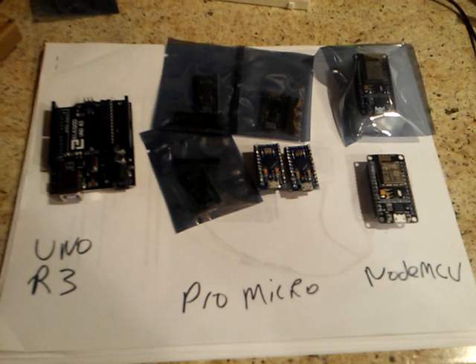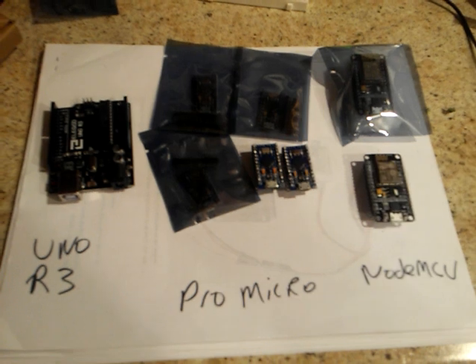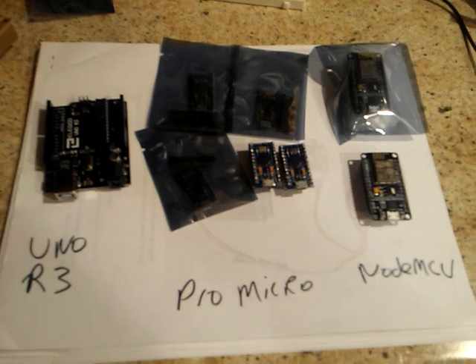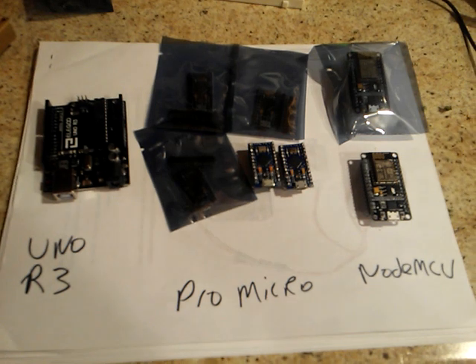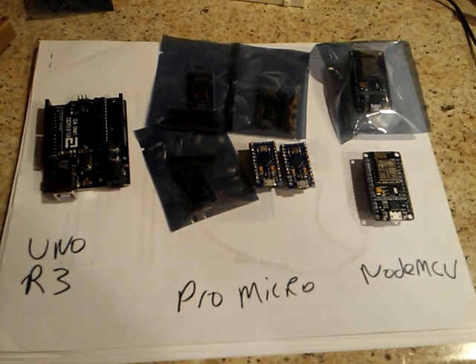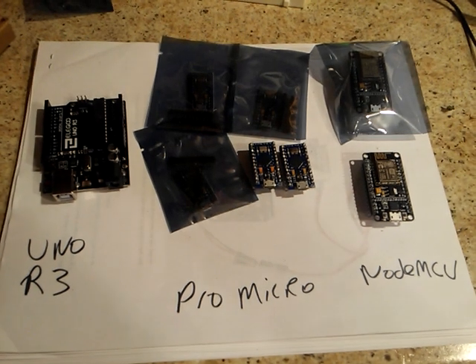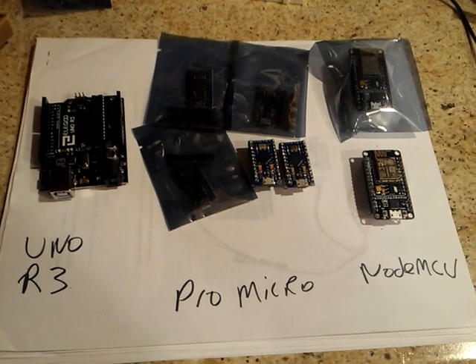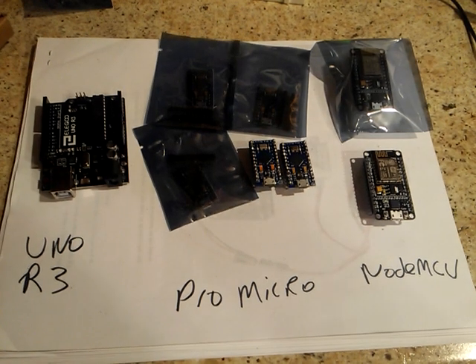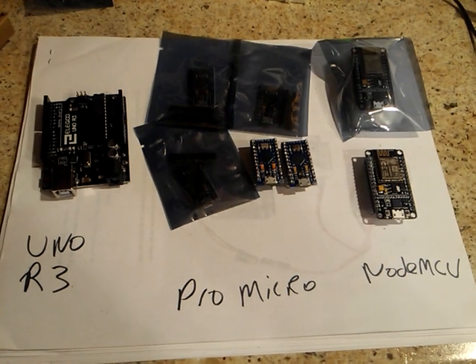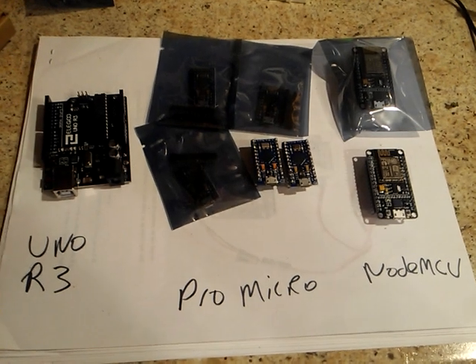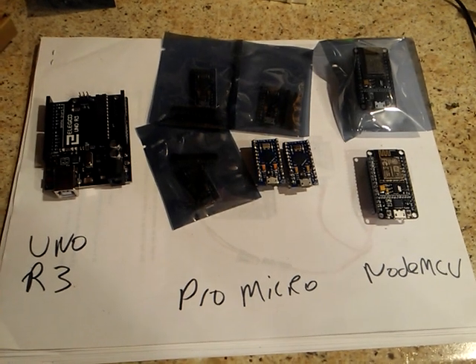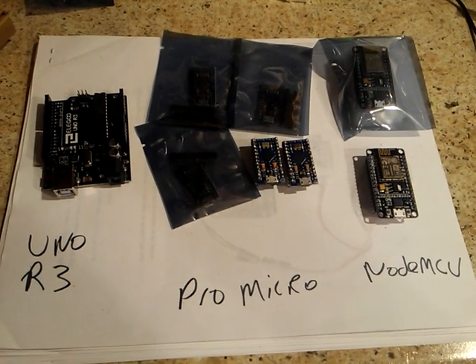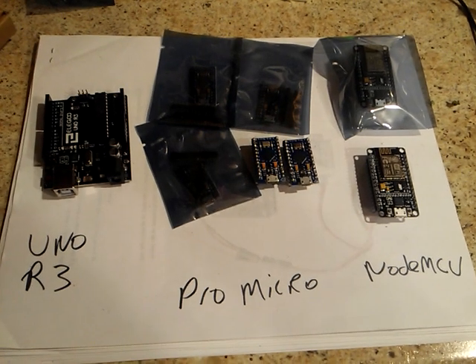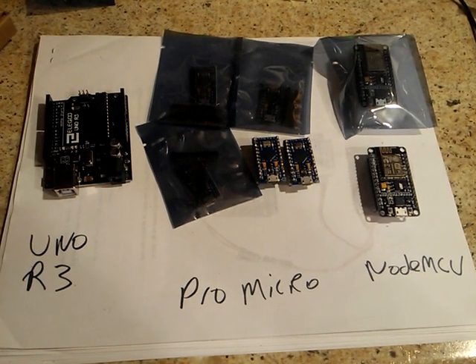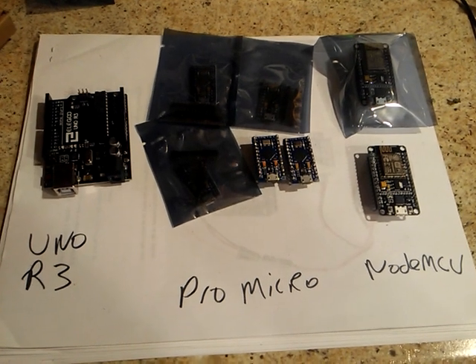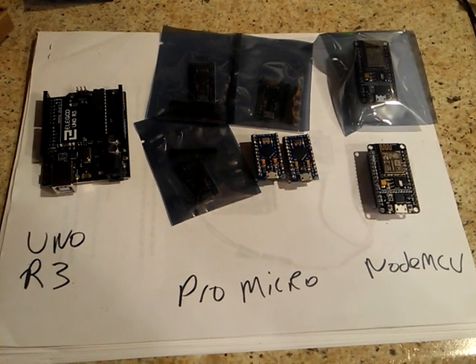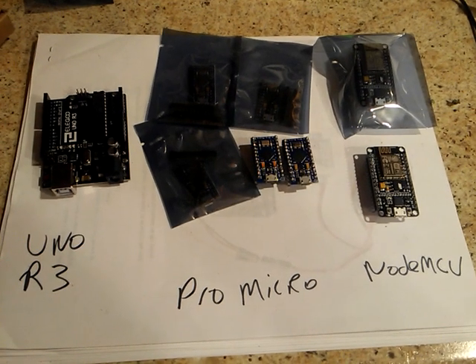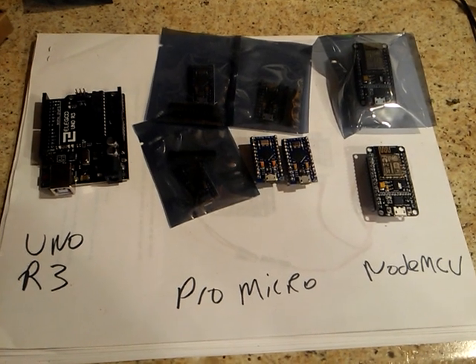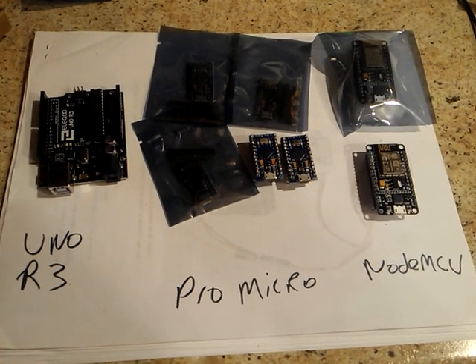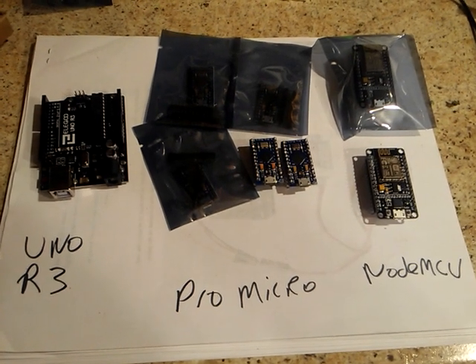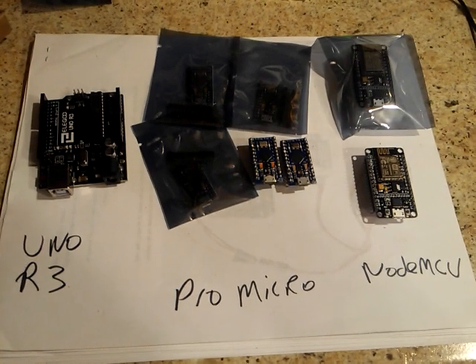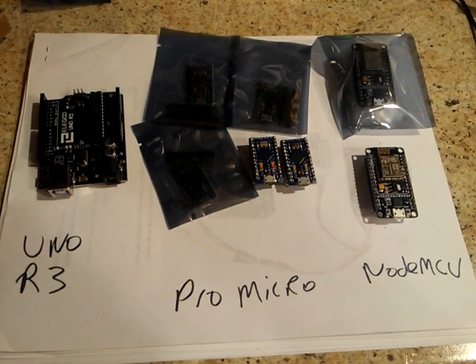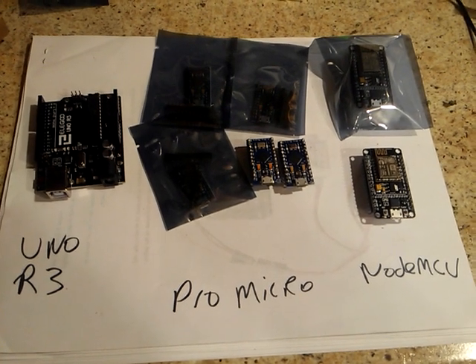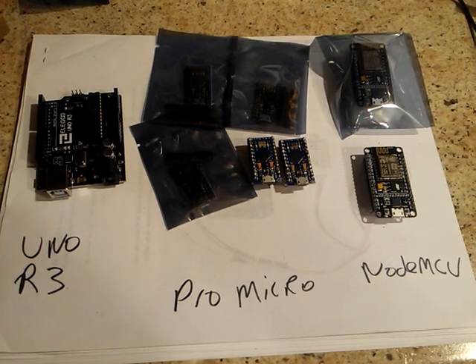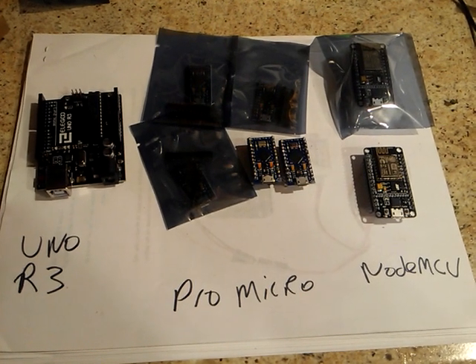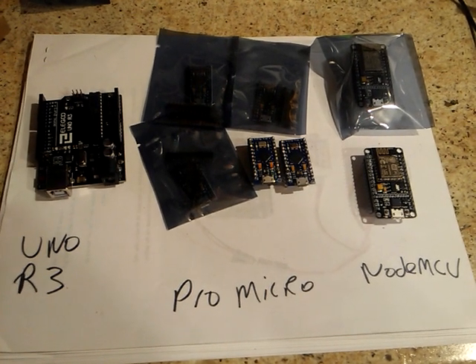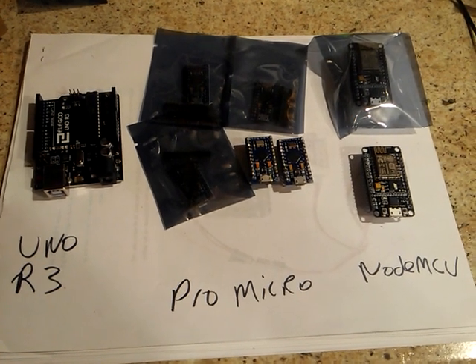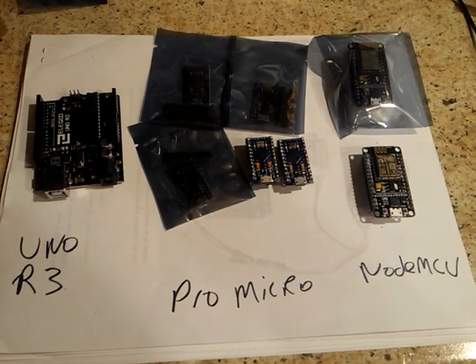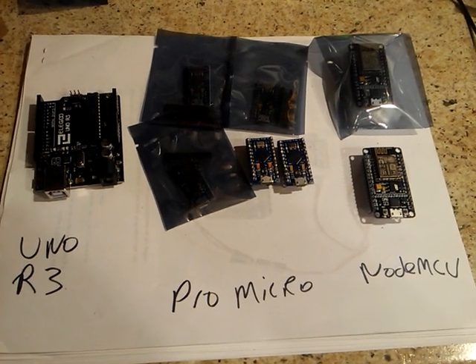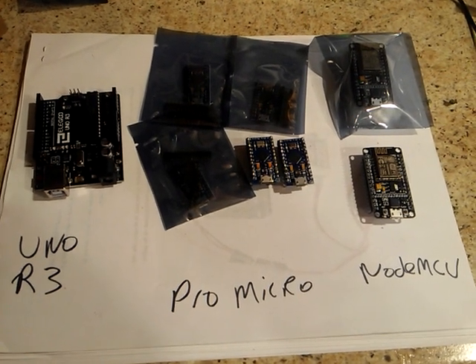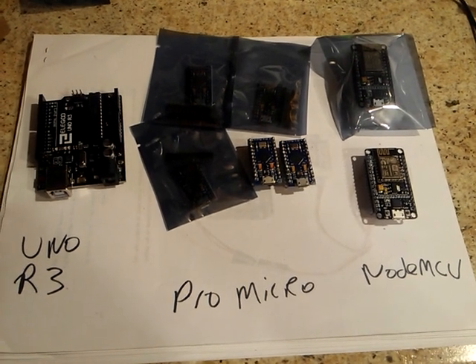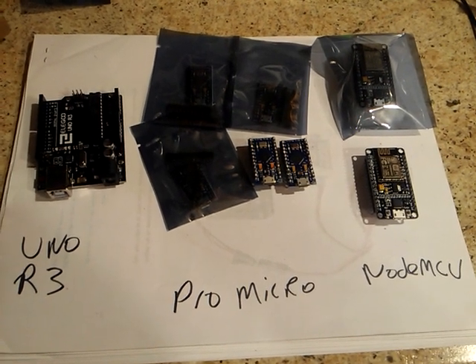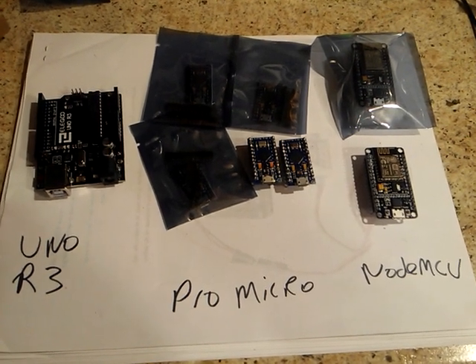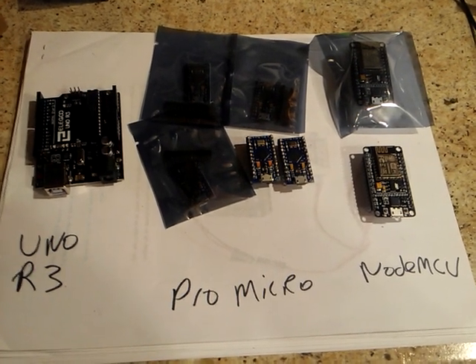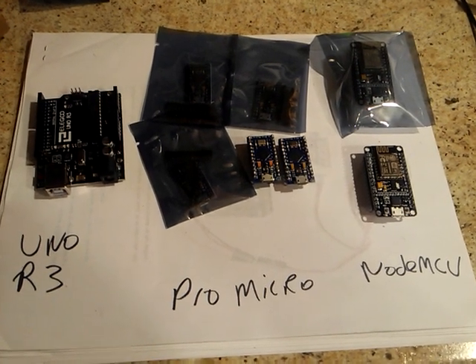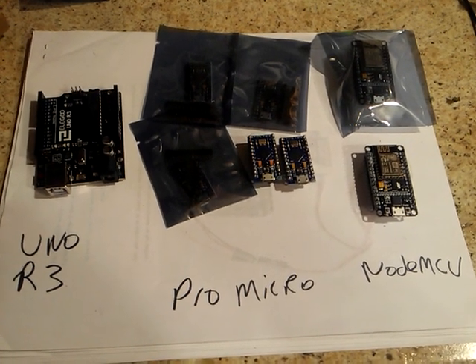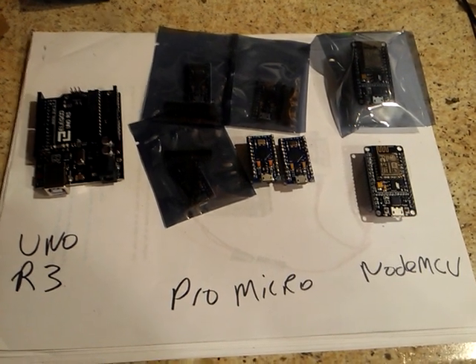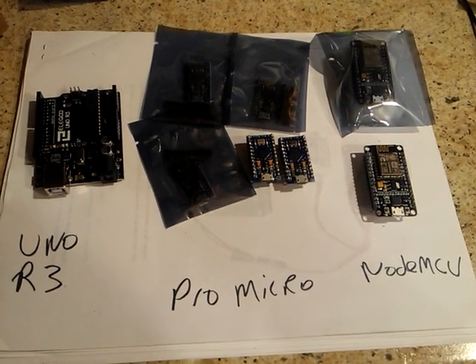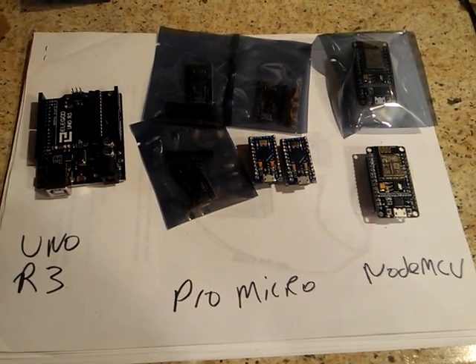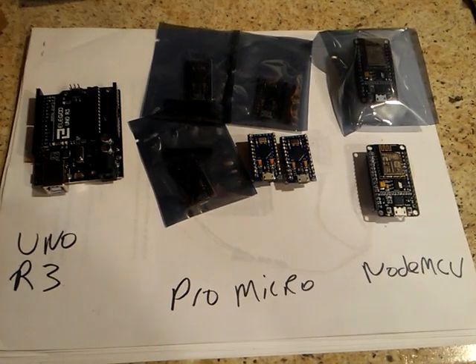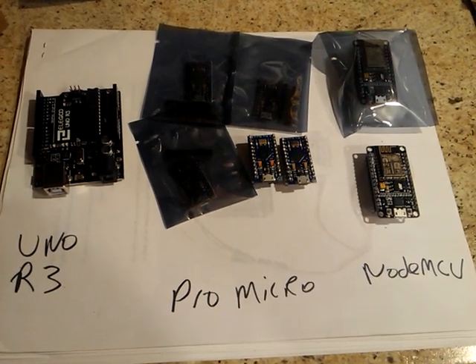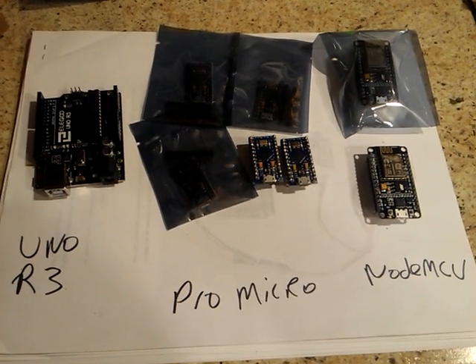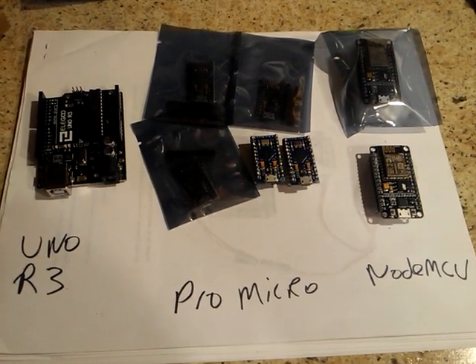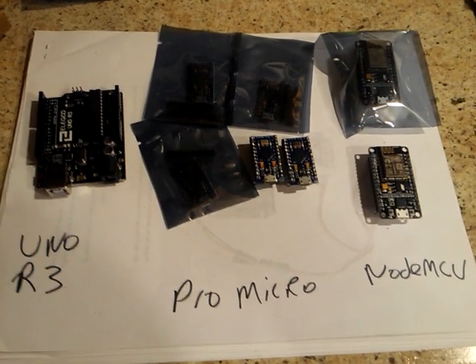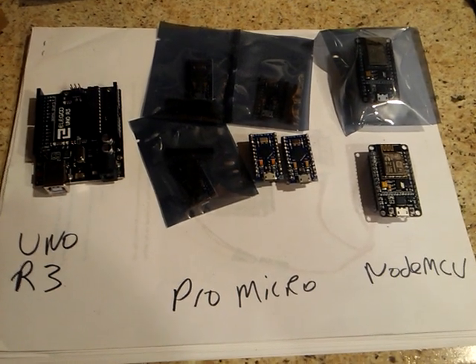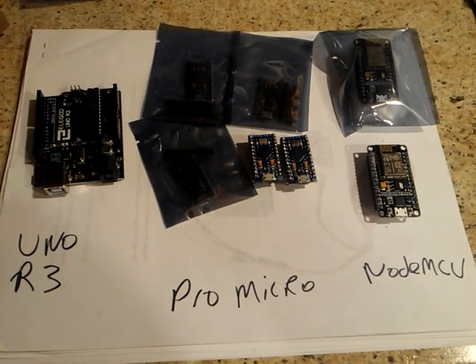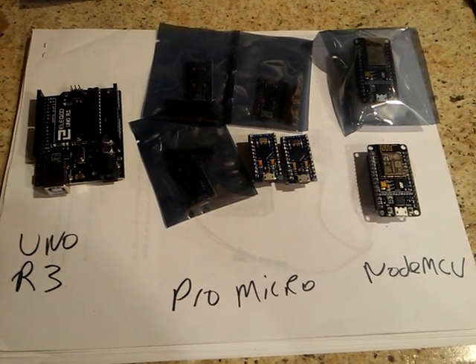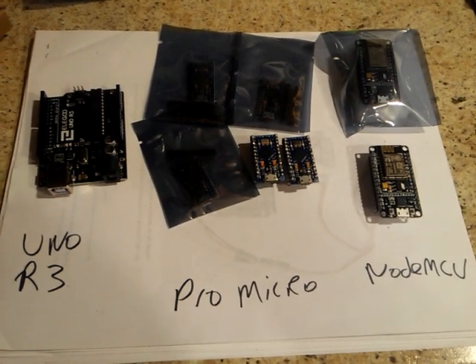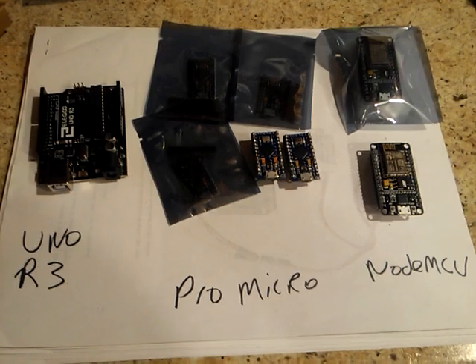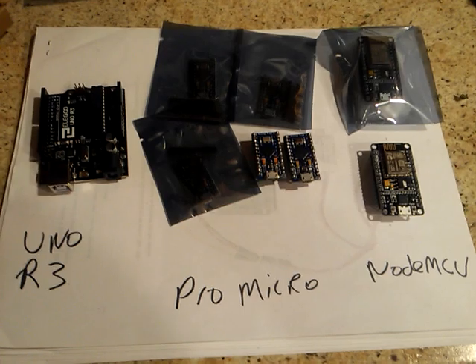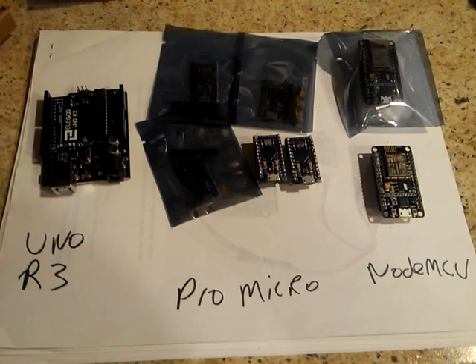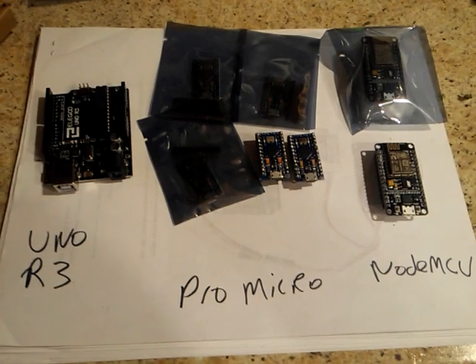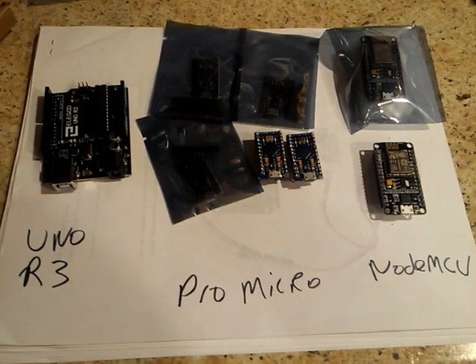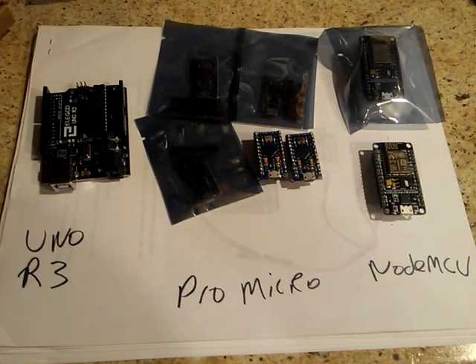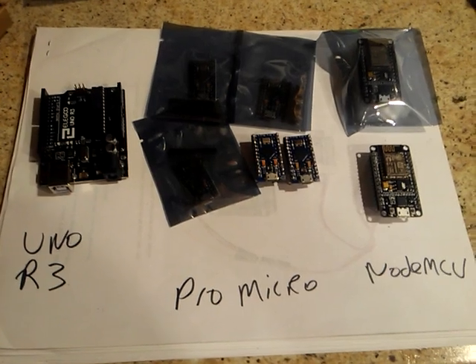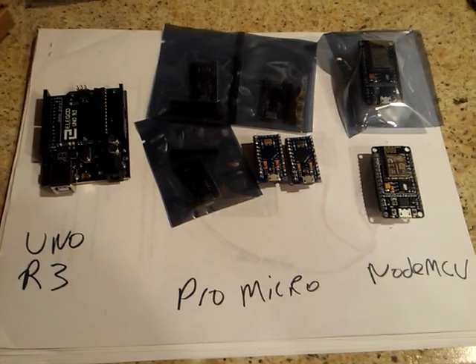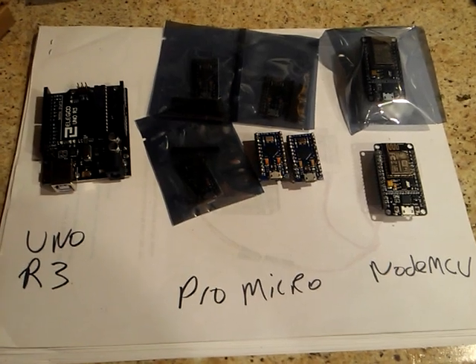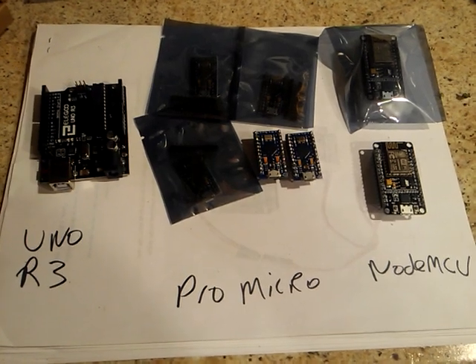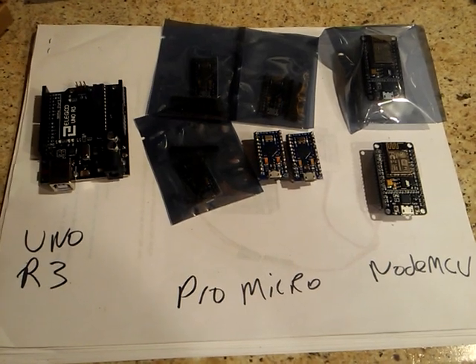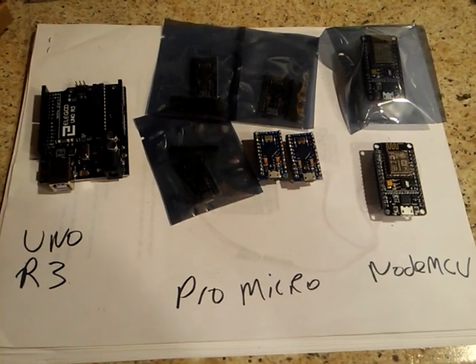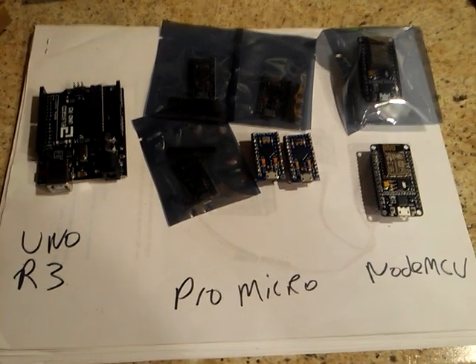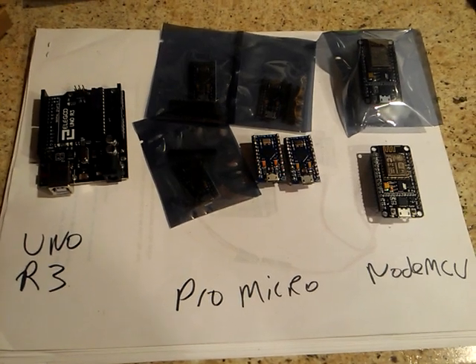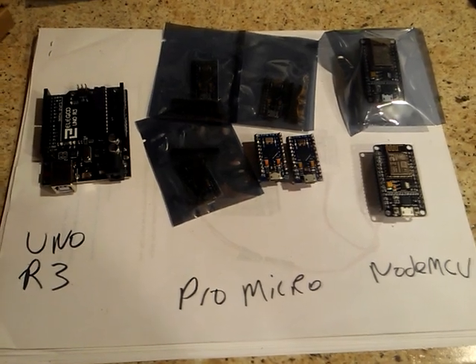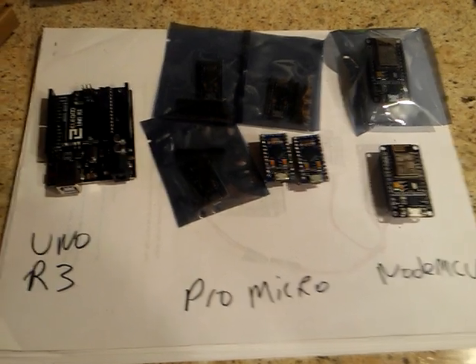We have the UNO R3 versus Pro Micro versus NodeMCU. Let's get it on.